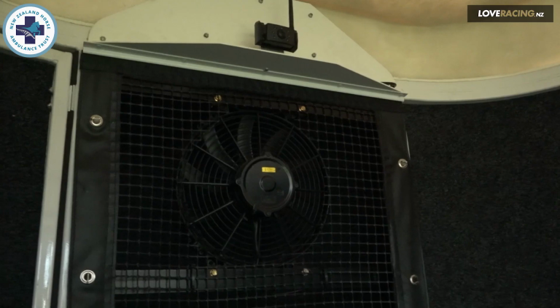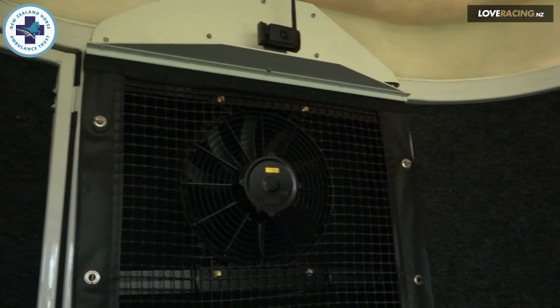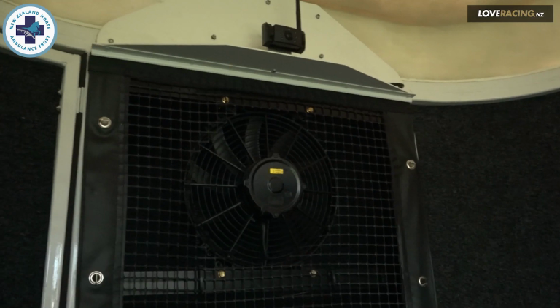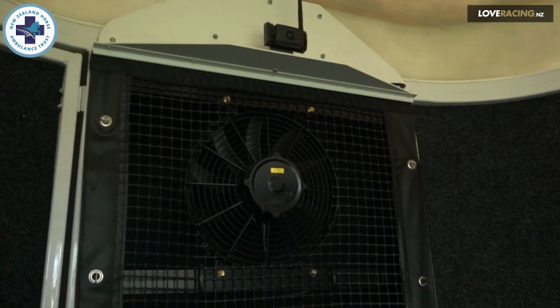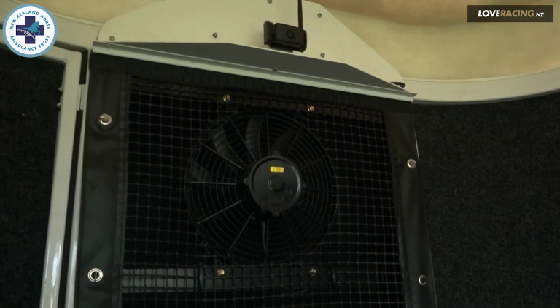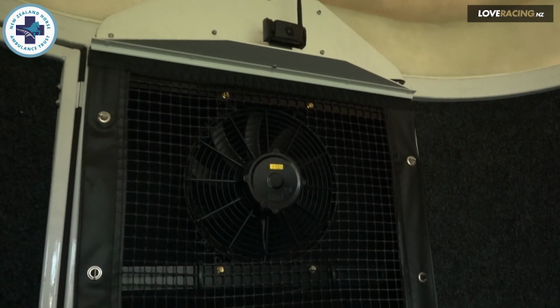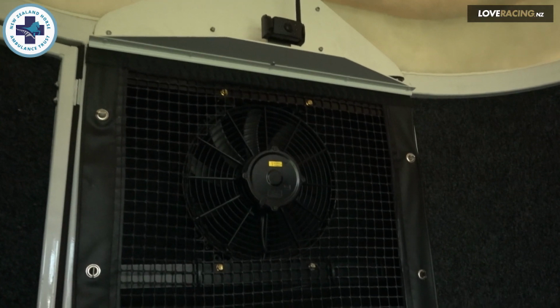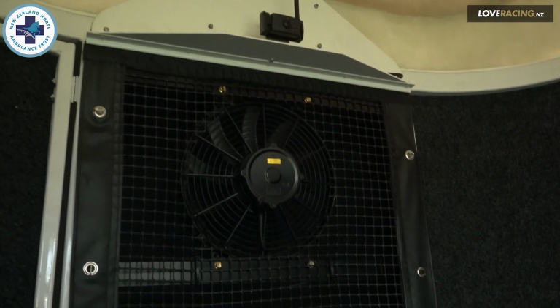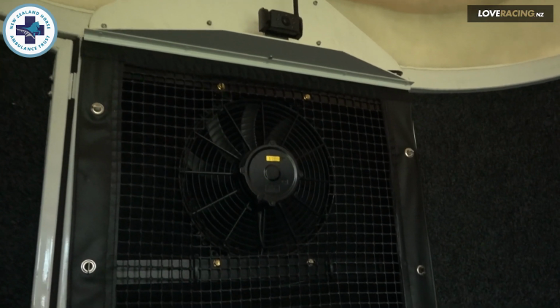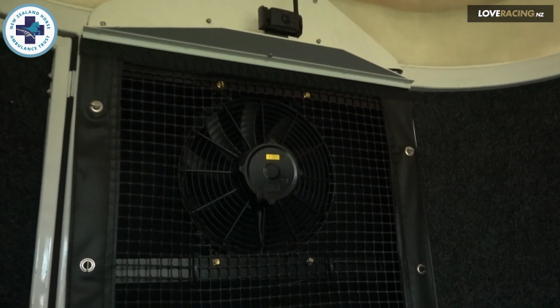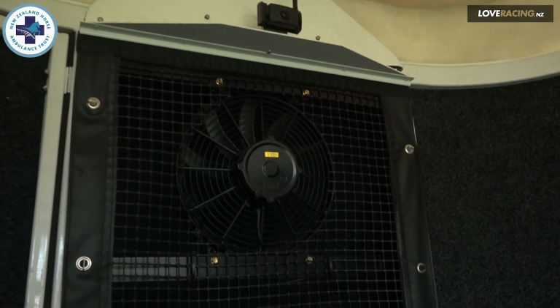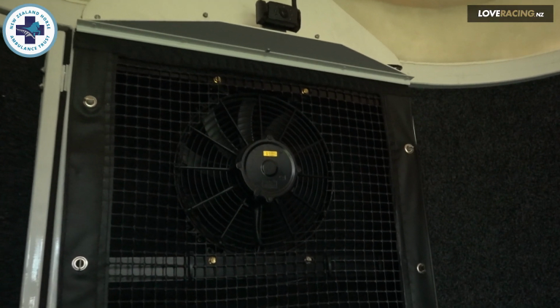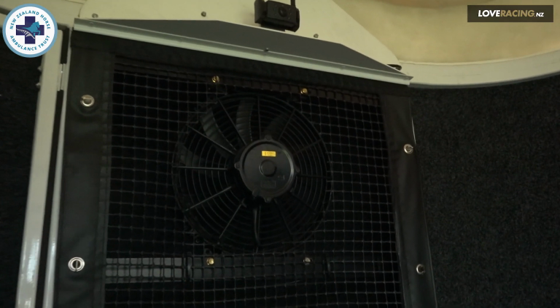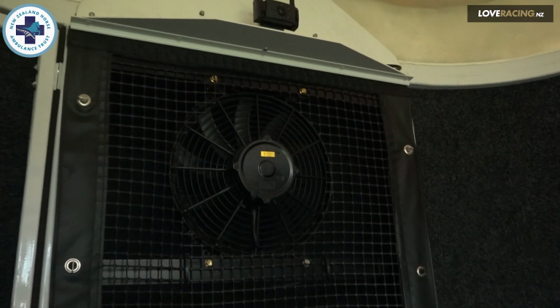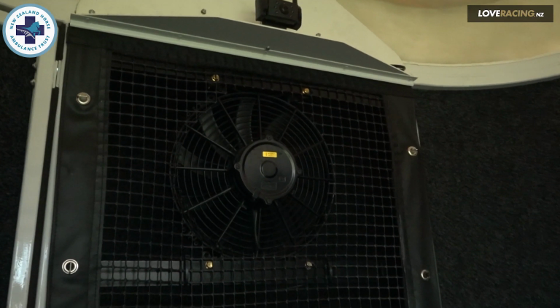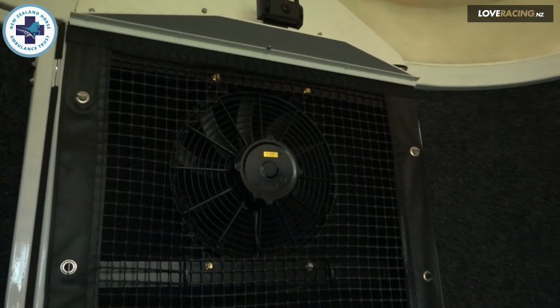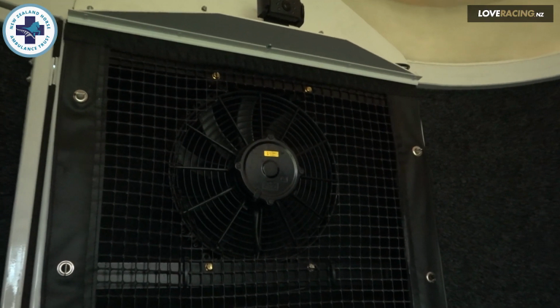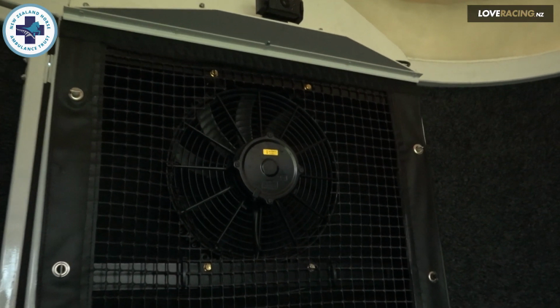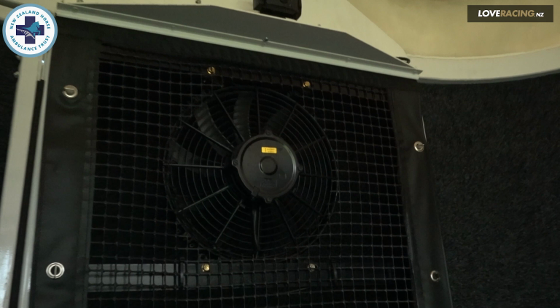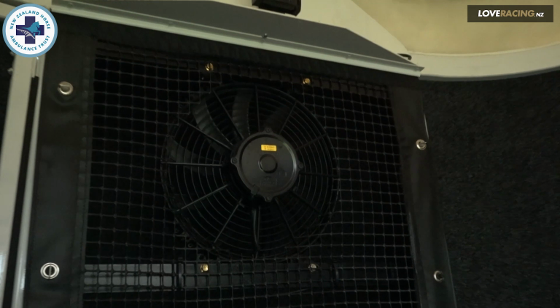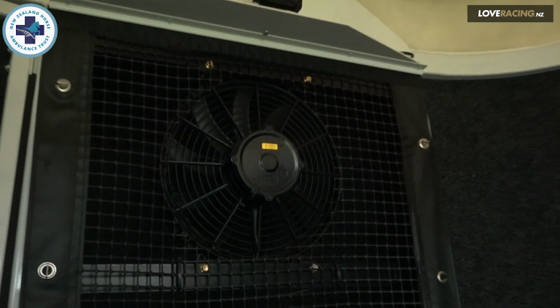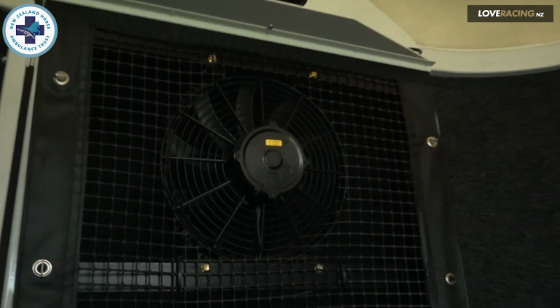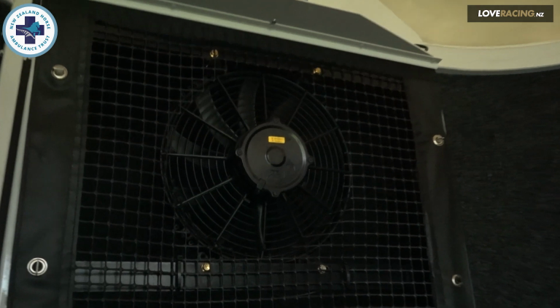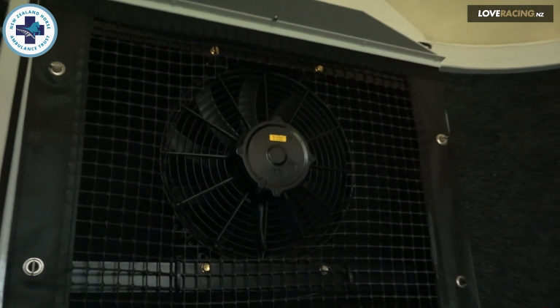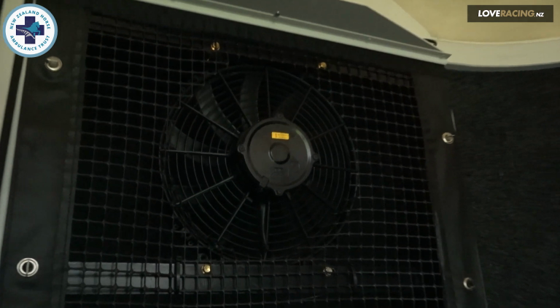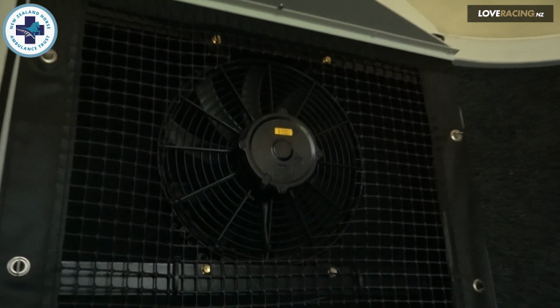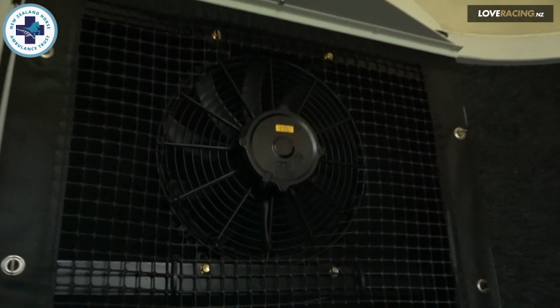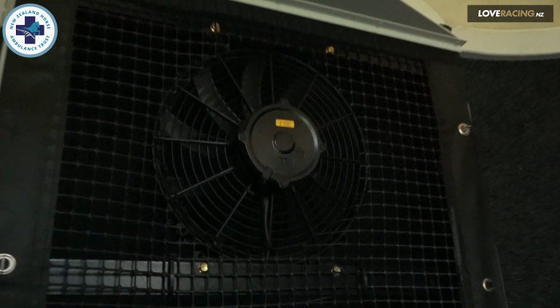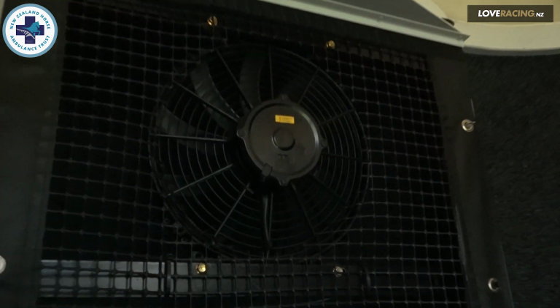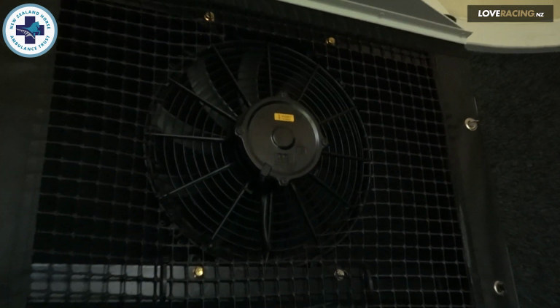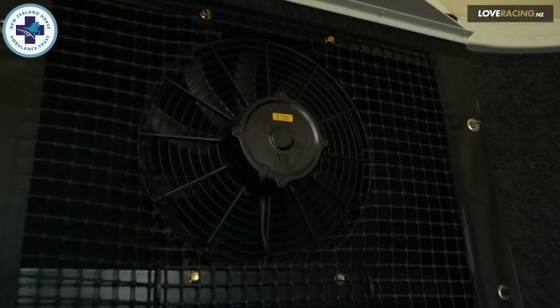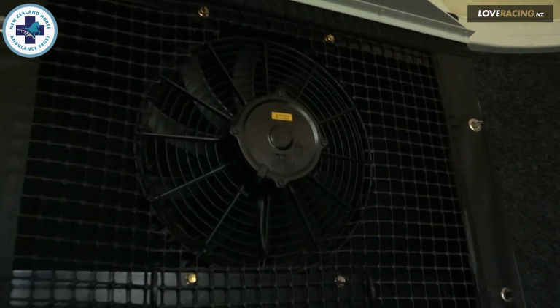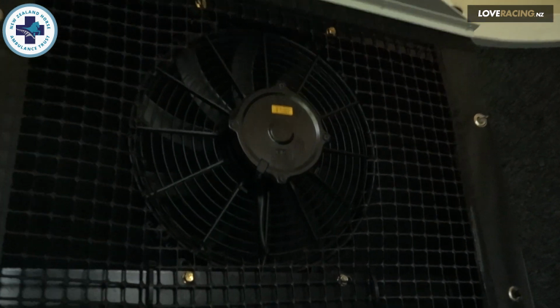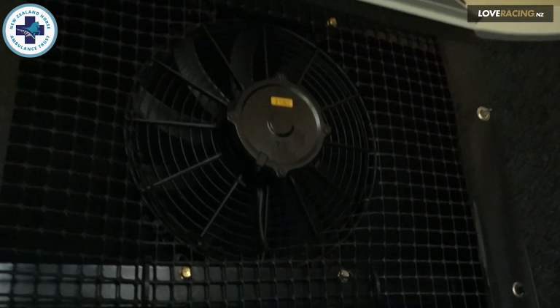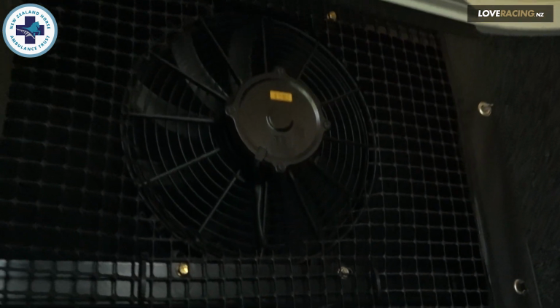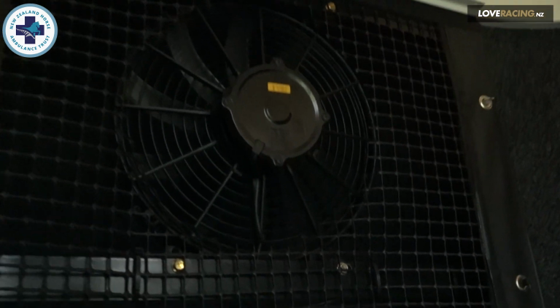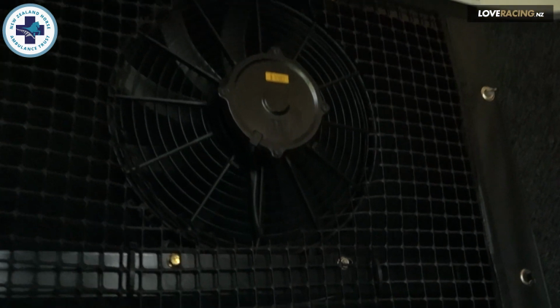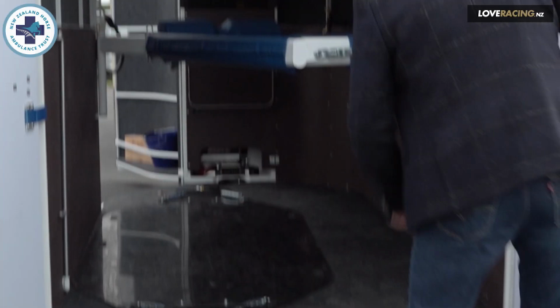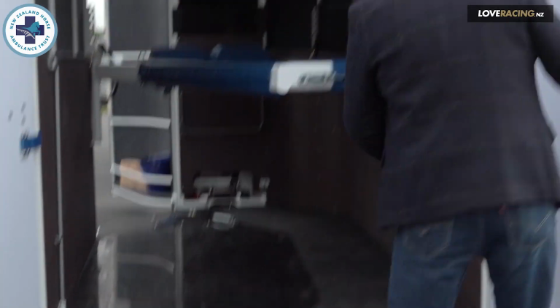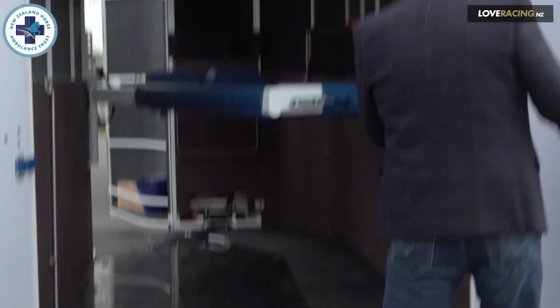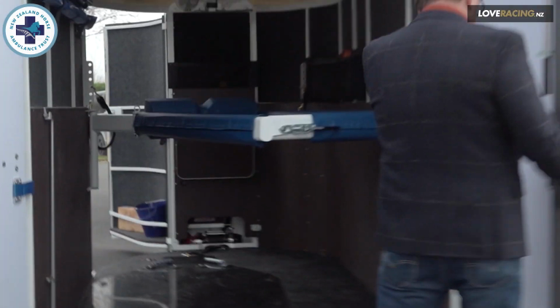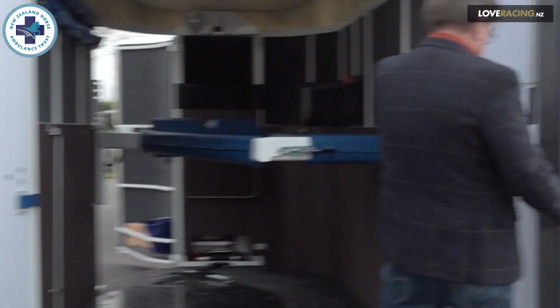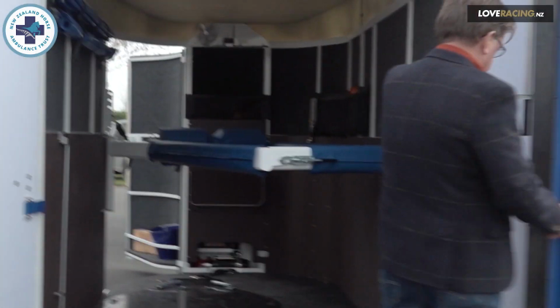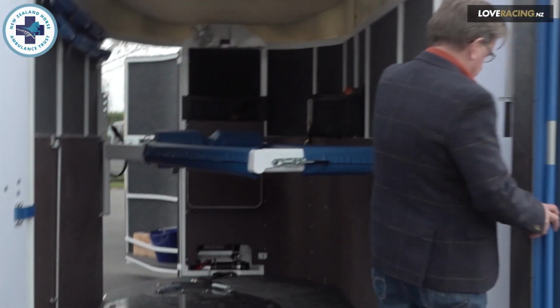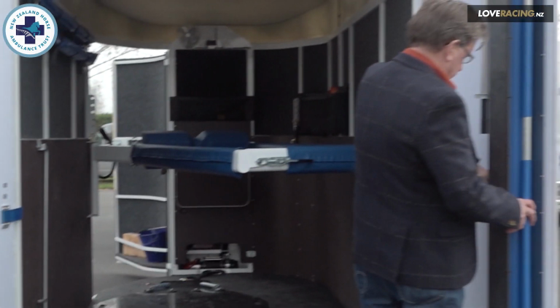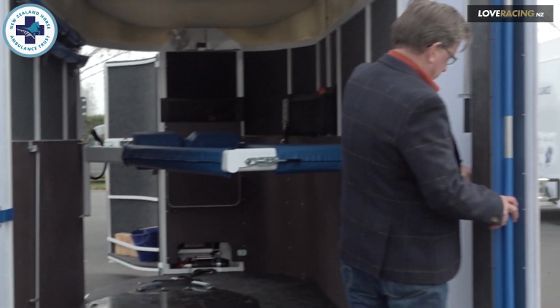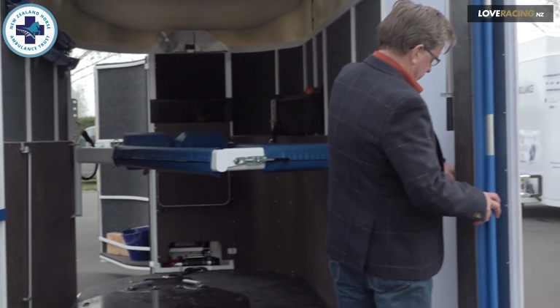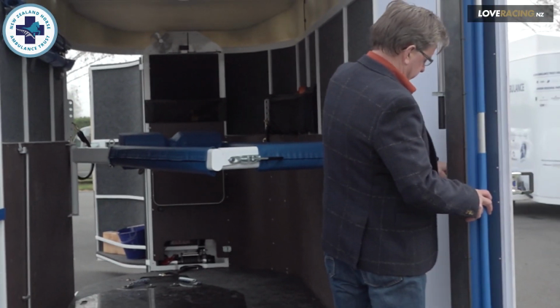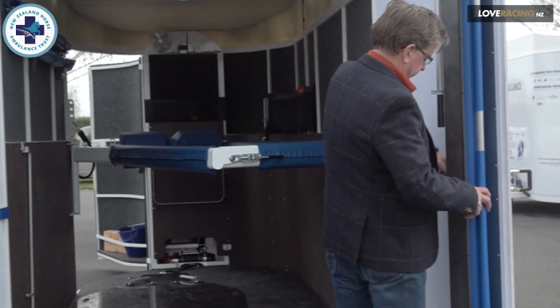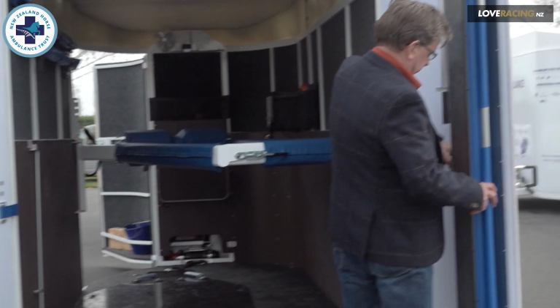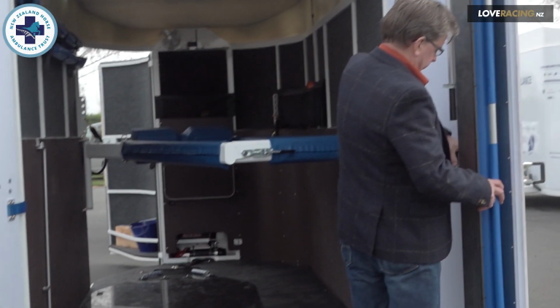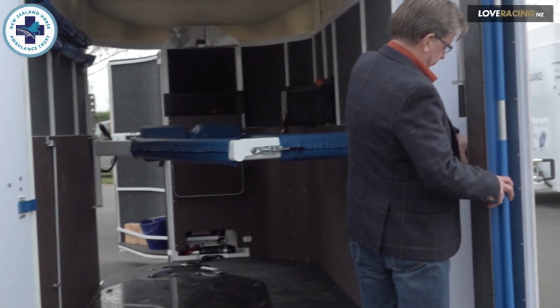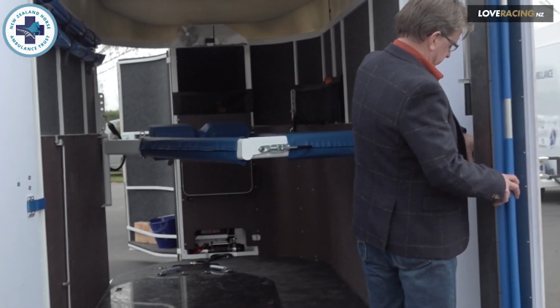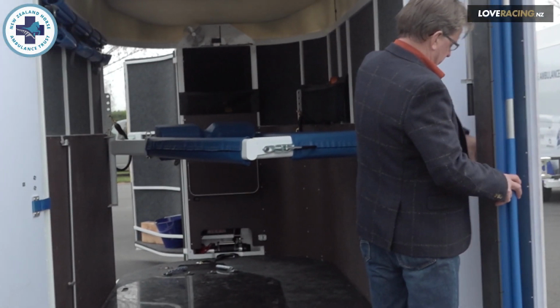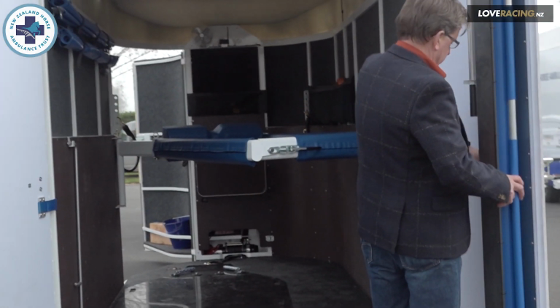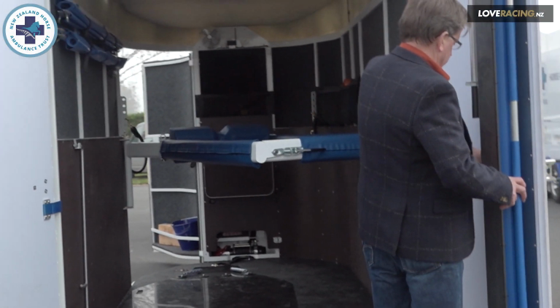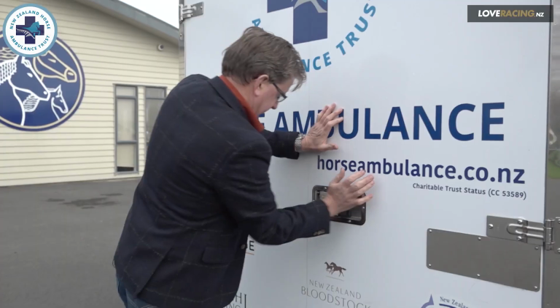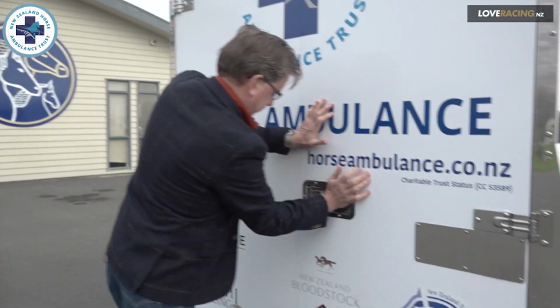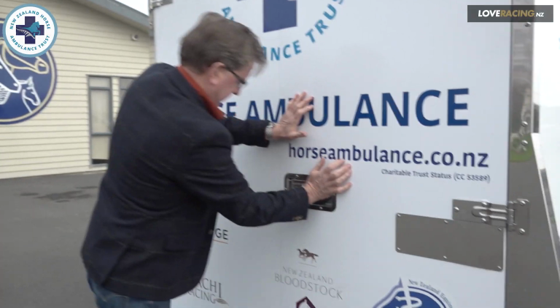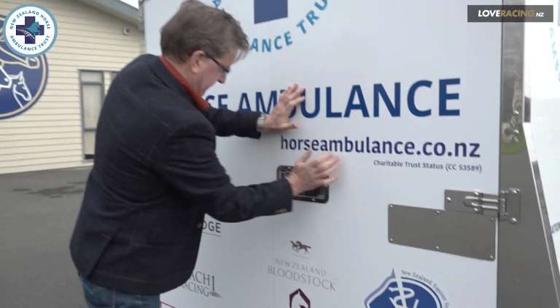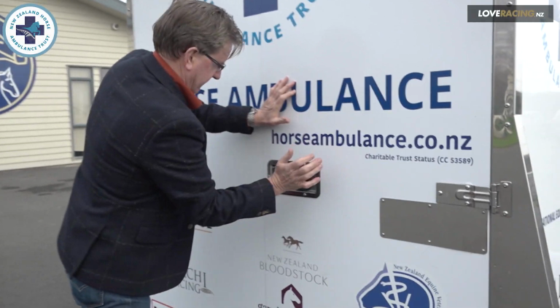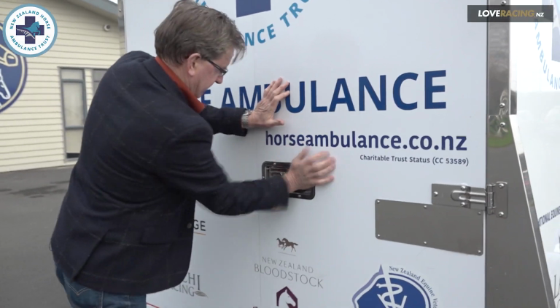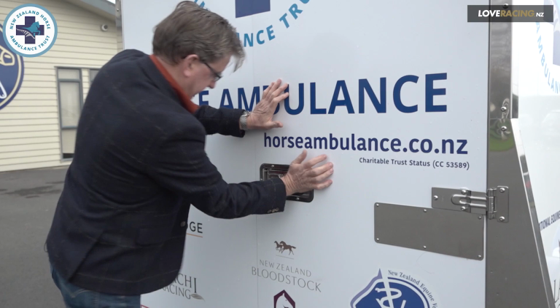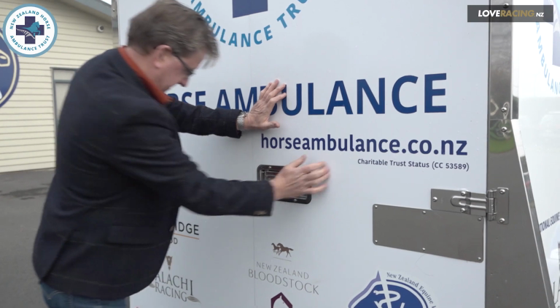We have an extraction fan, as the heat in here gets quite intense. We retract these legs and that's it.